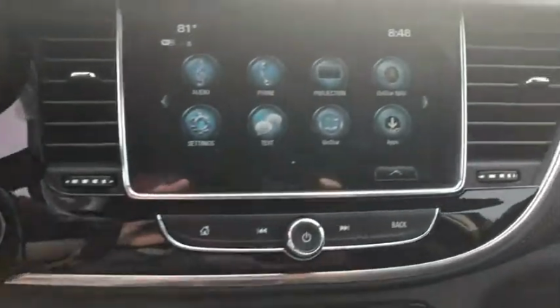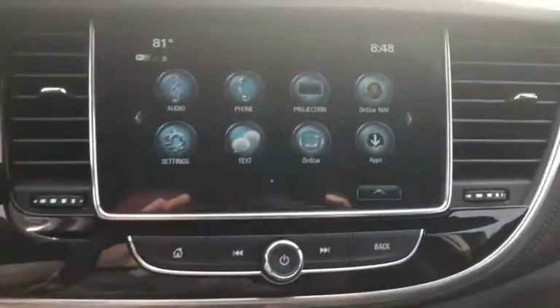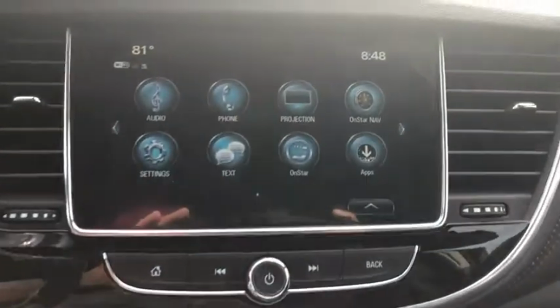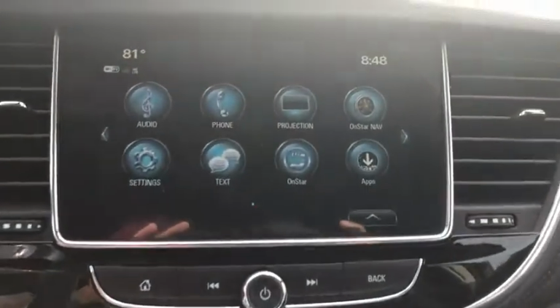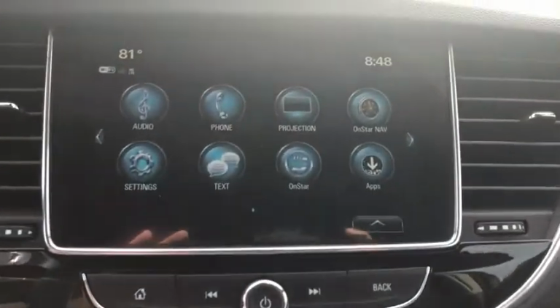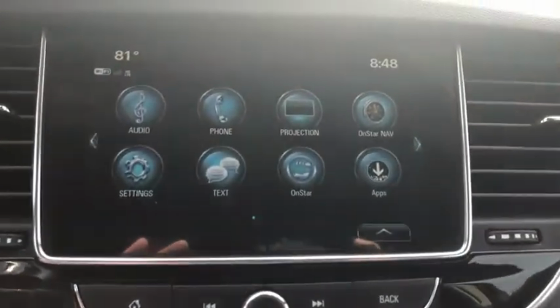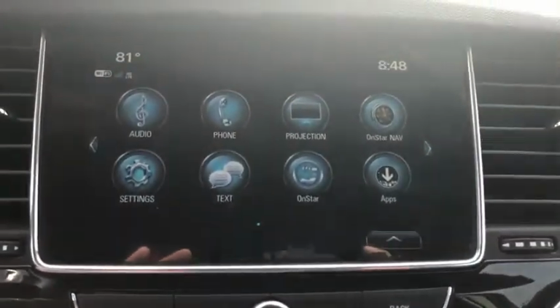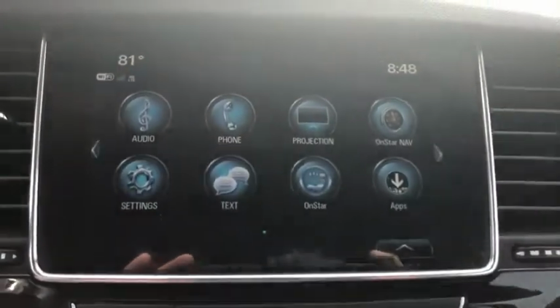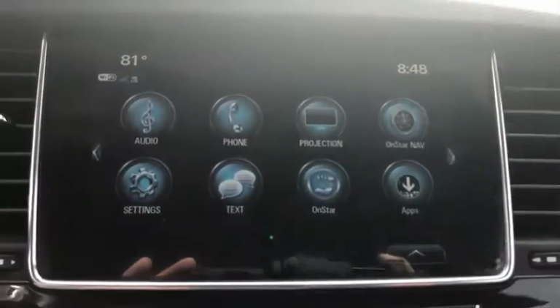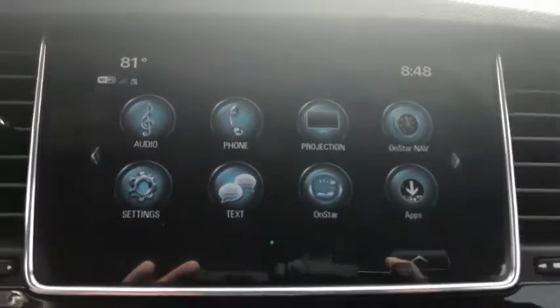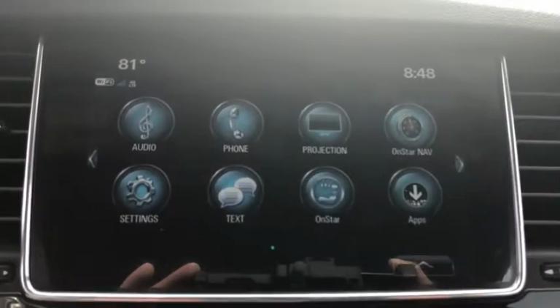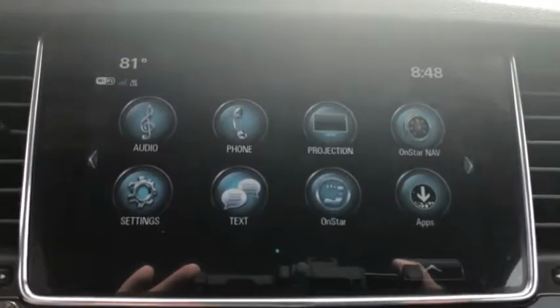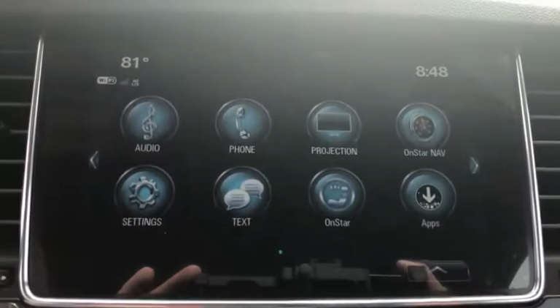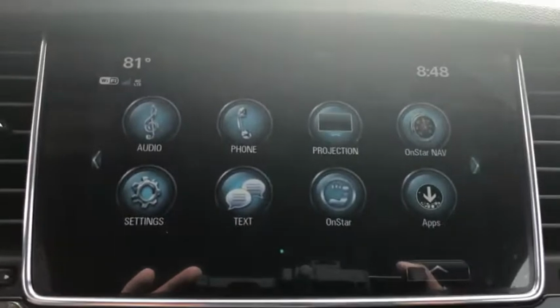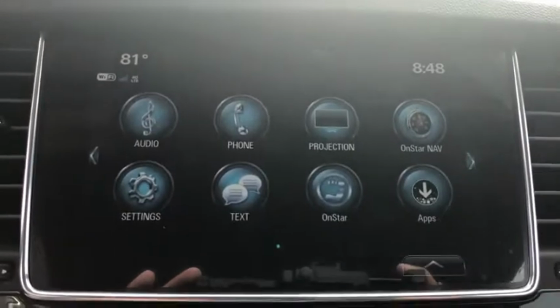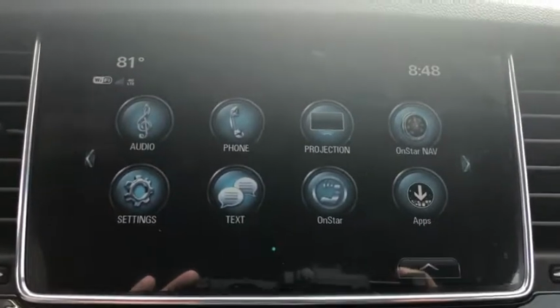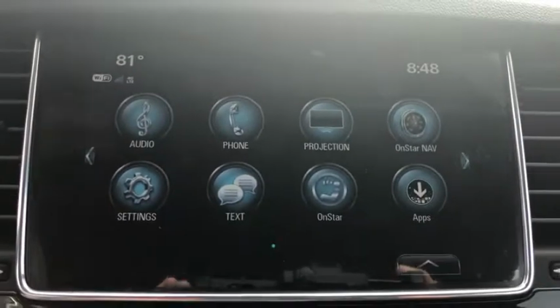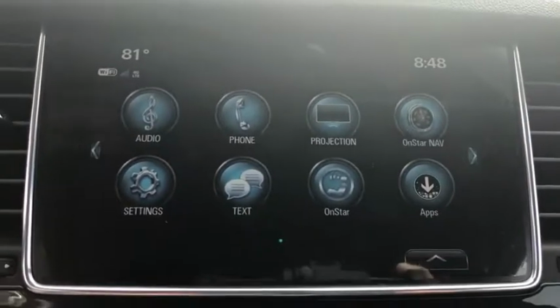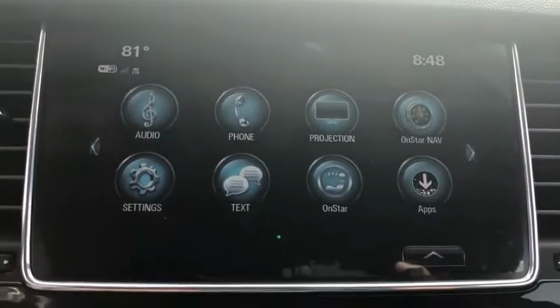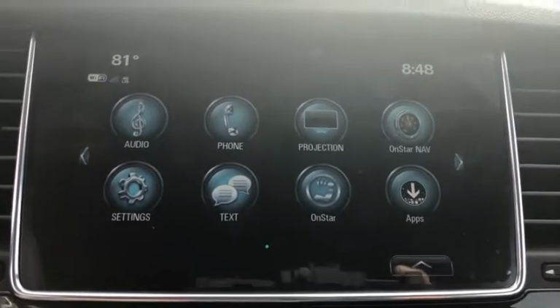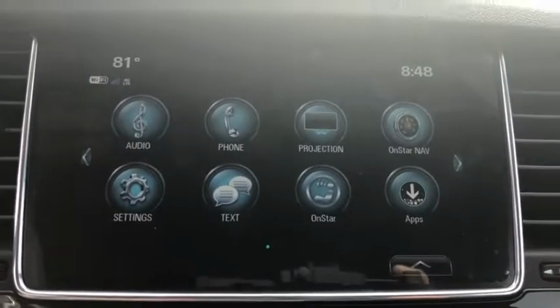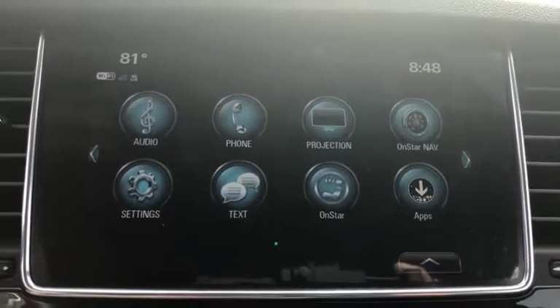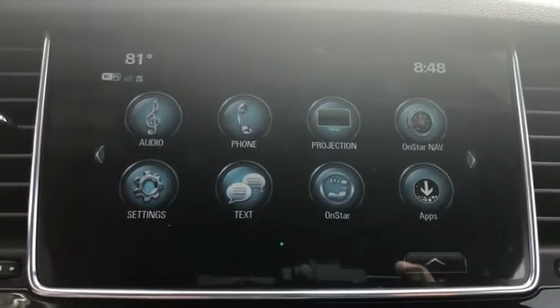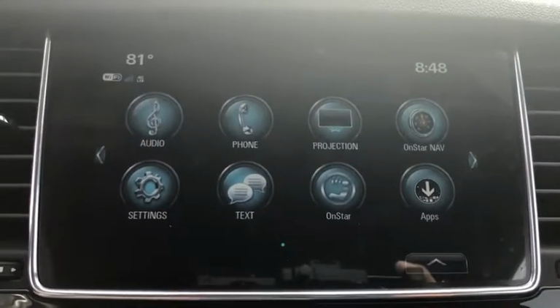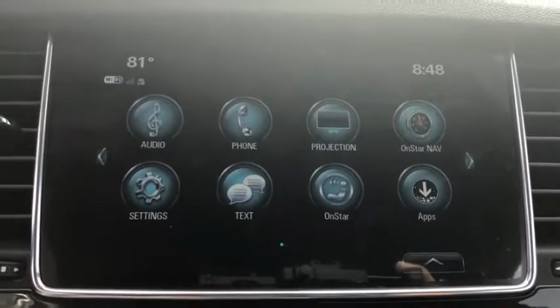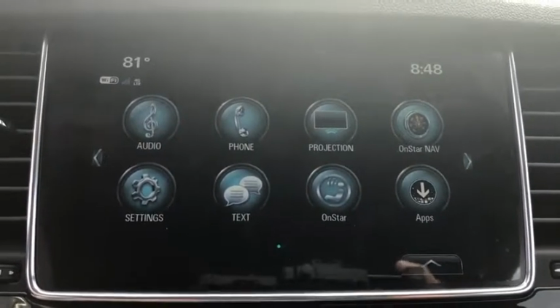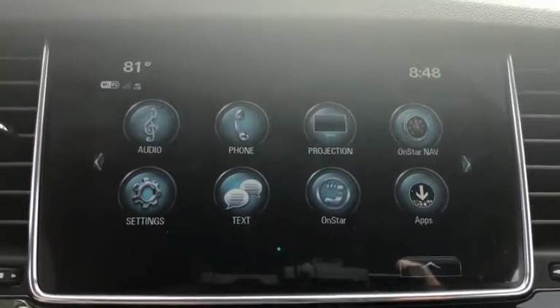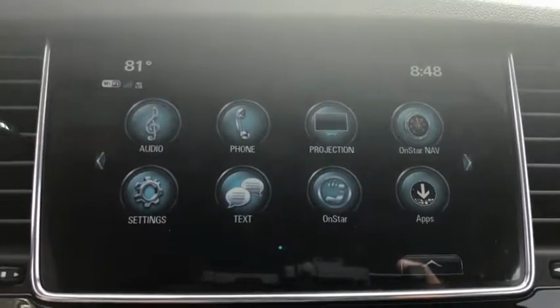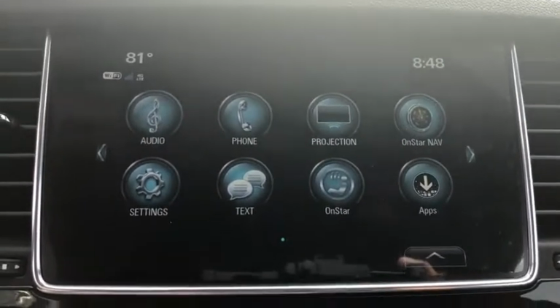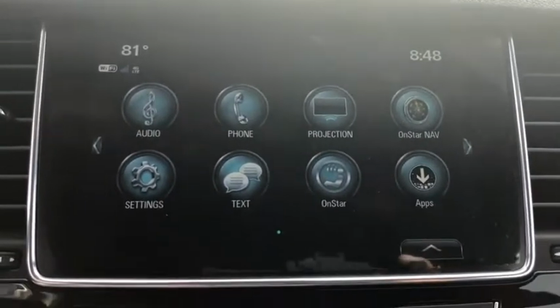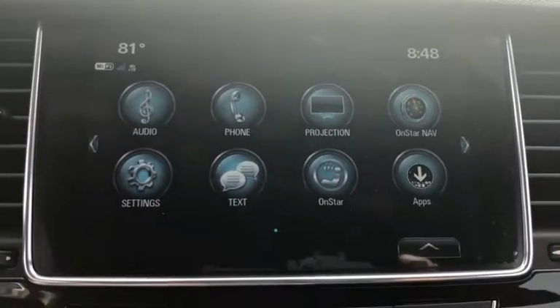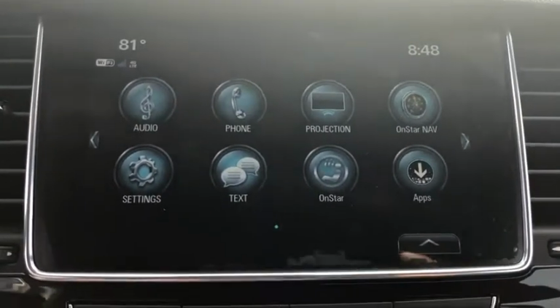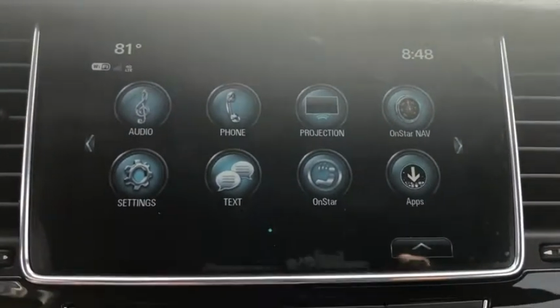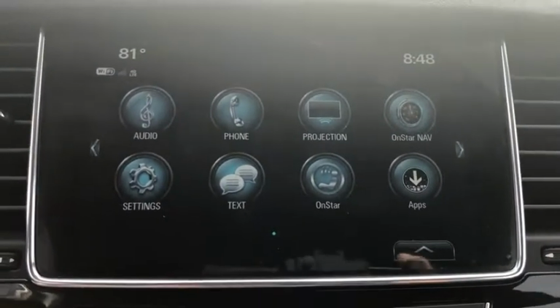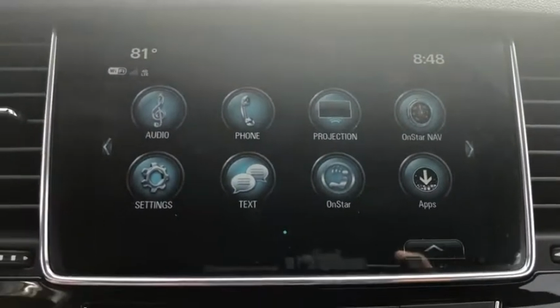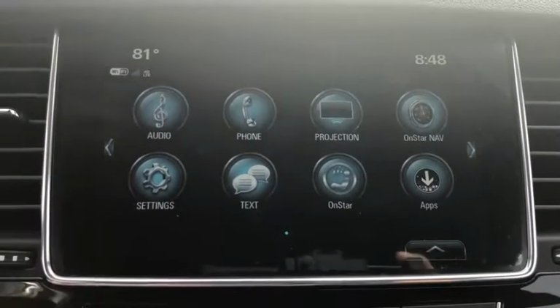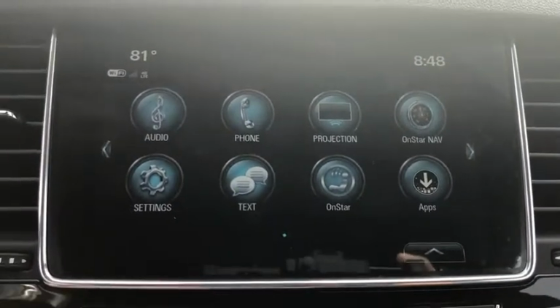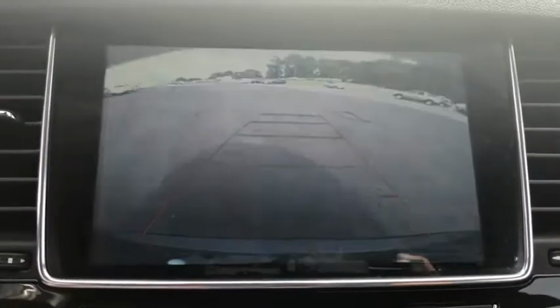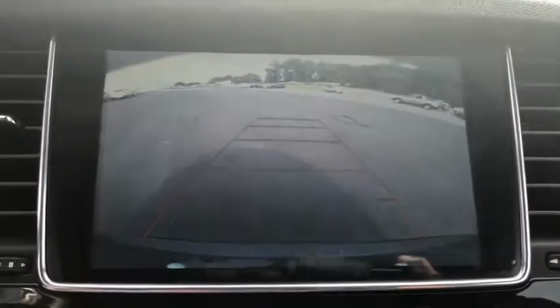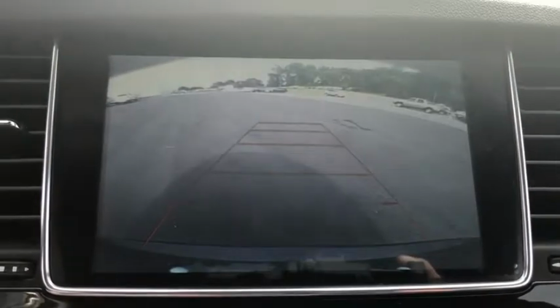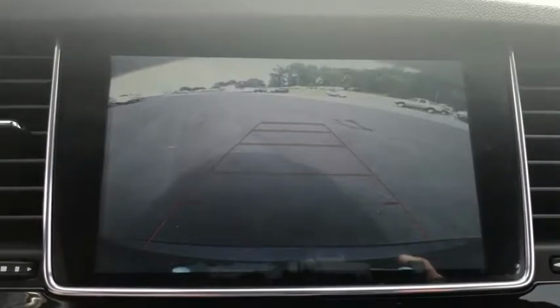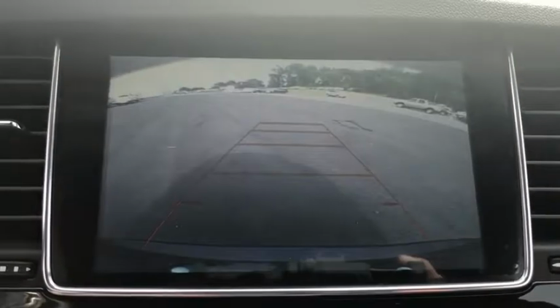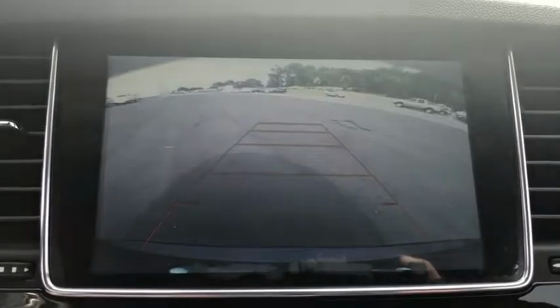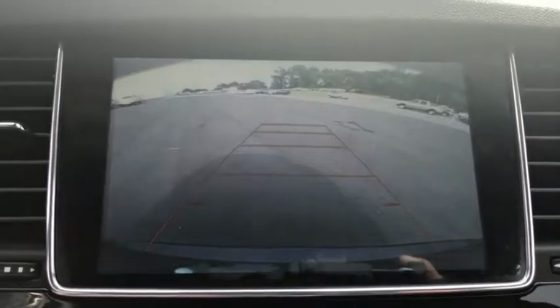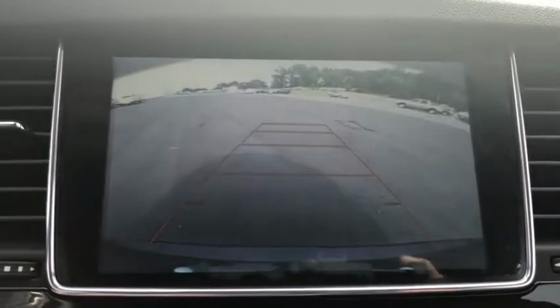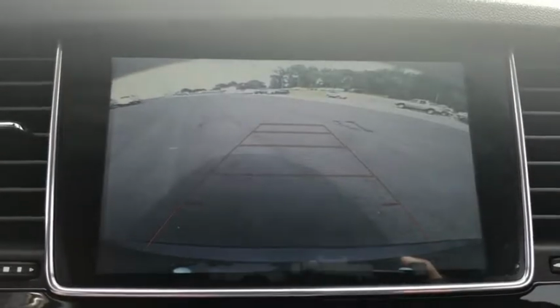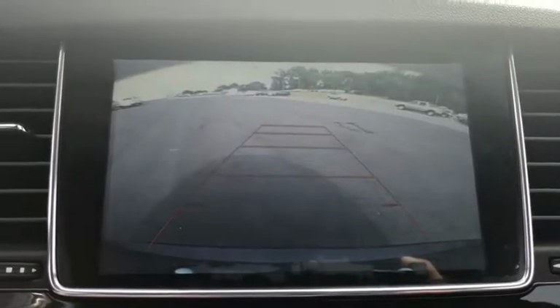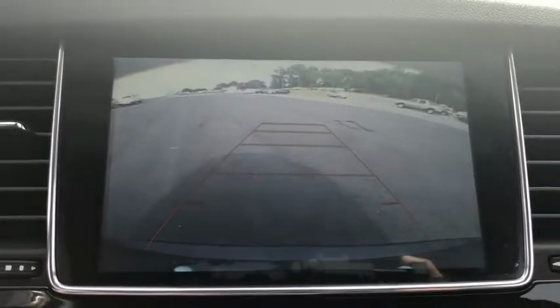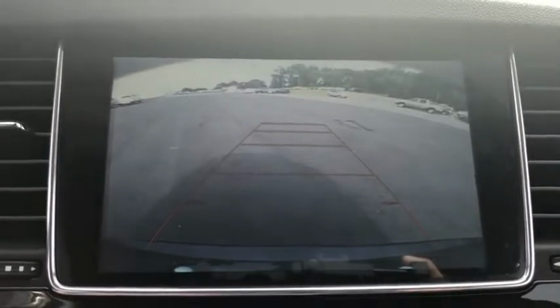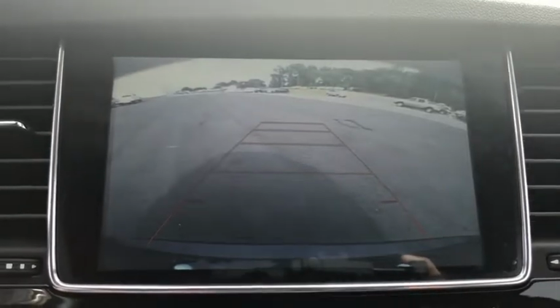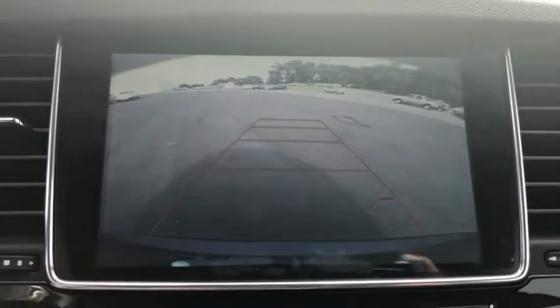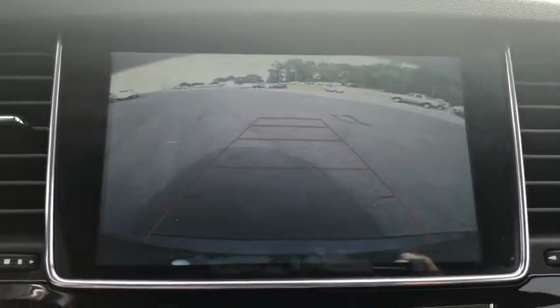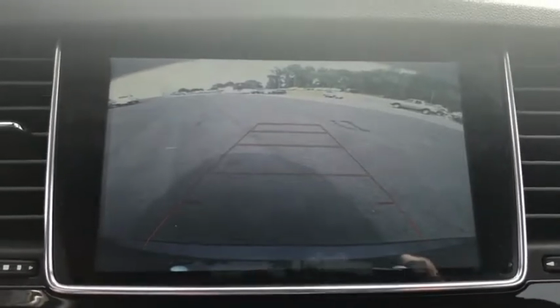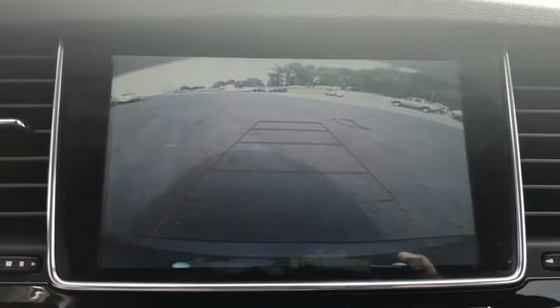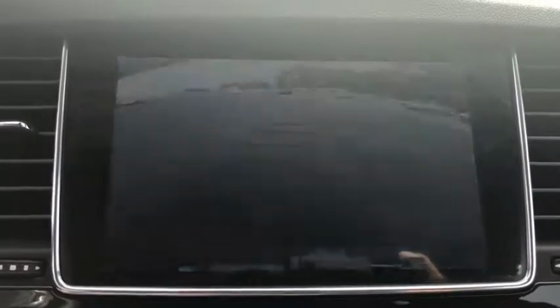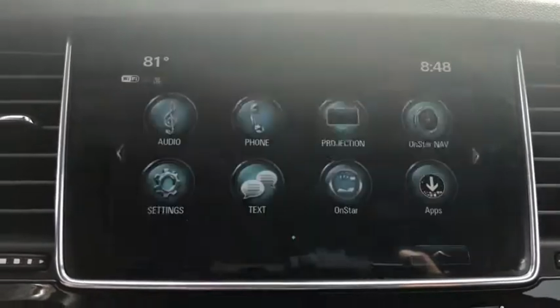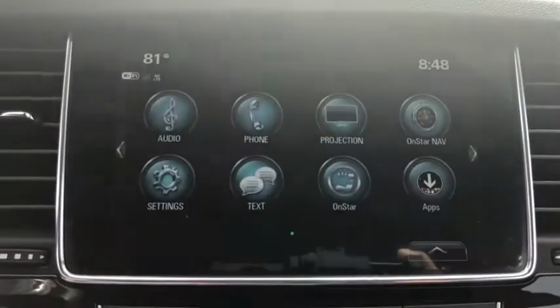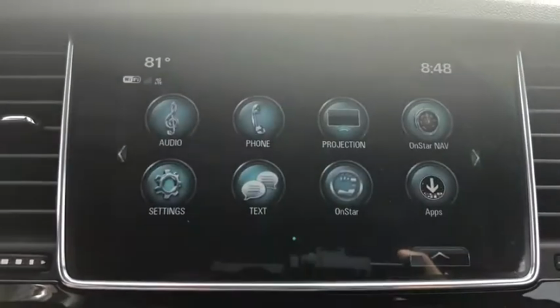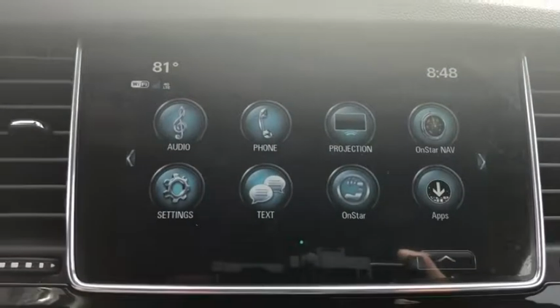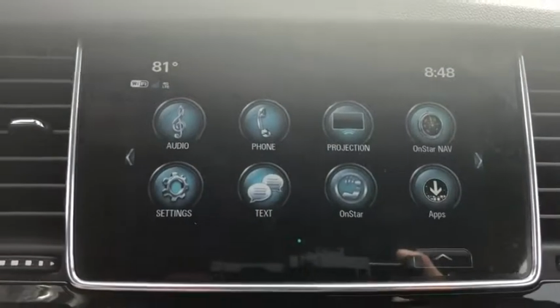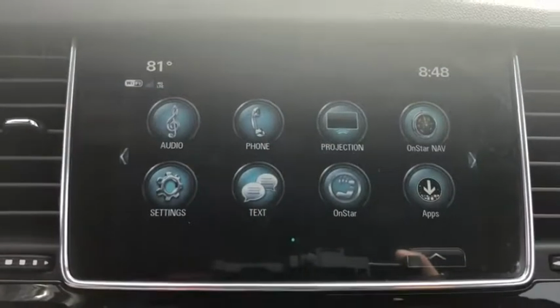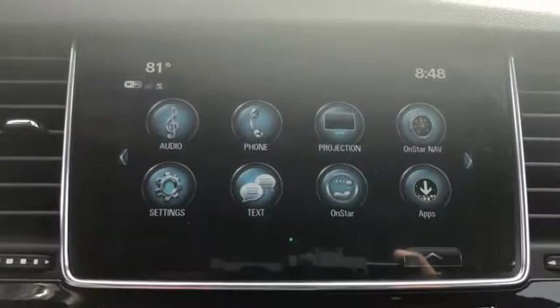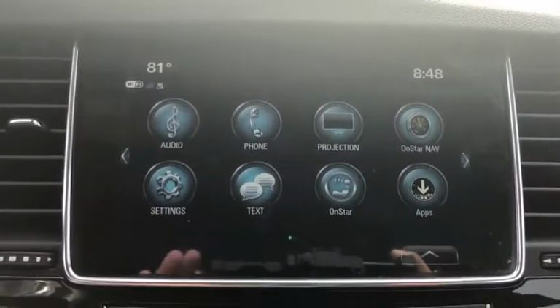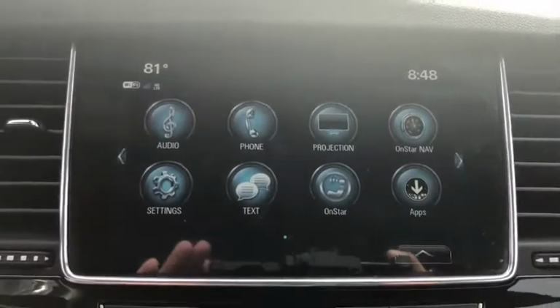Four-wheel disc brakes, keyless start, aluminum wheels, floor mats, cruise control, AM-FM stereo radio, rear defrost.